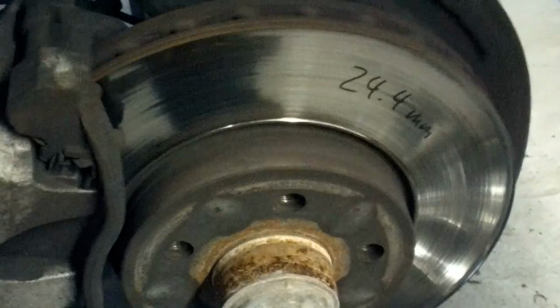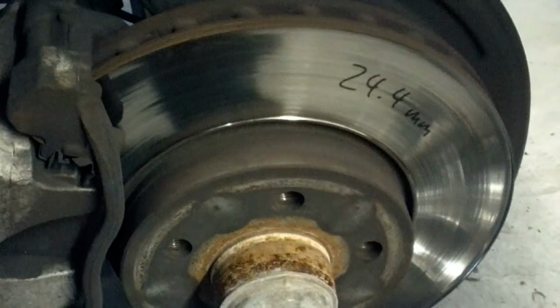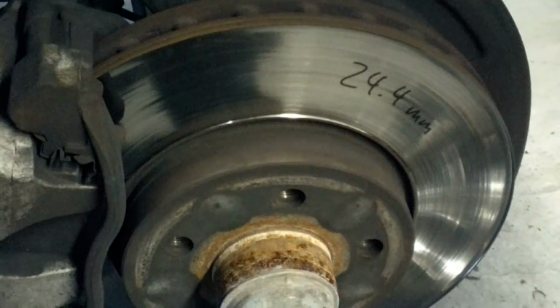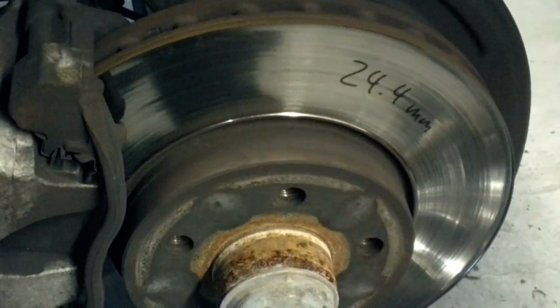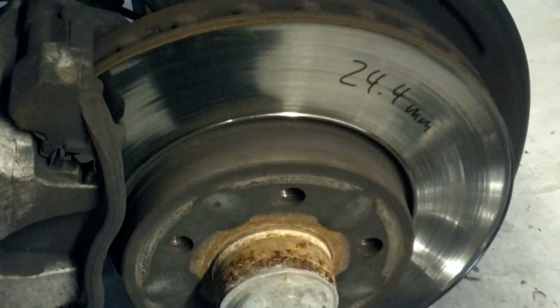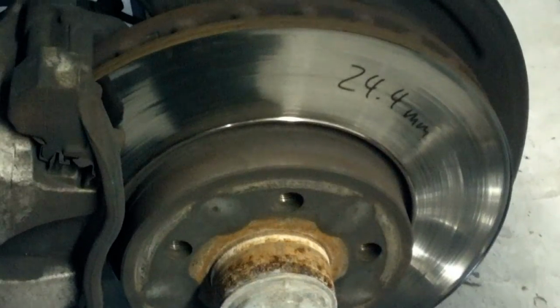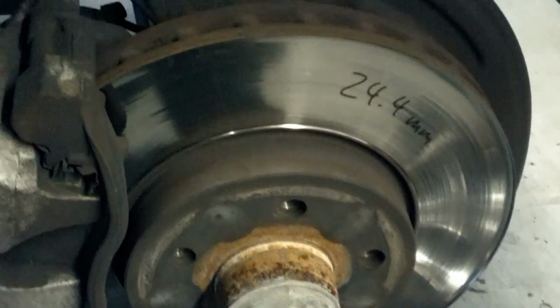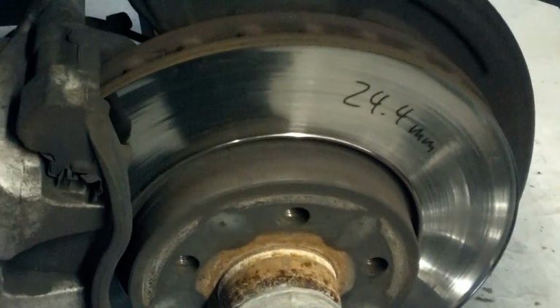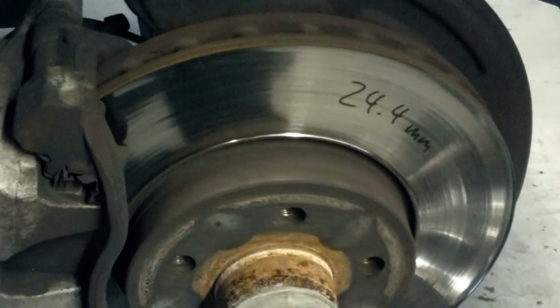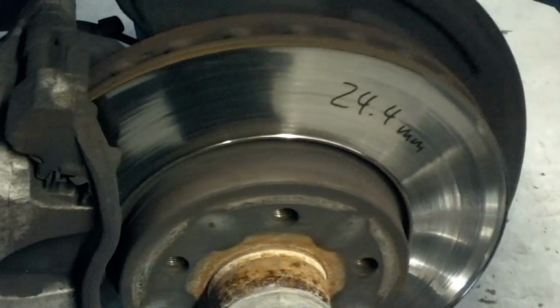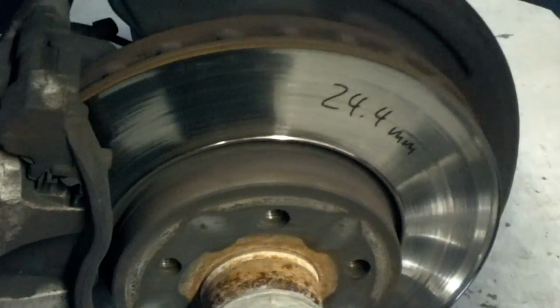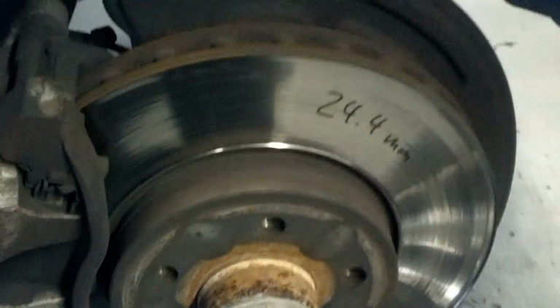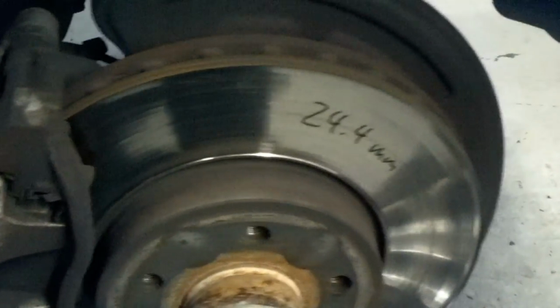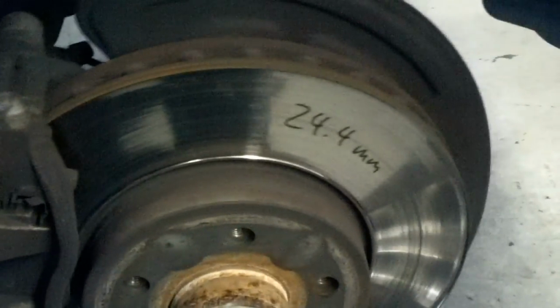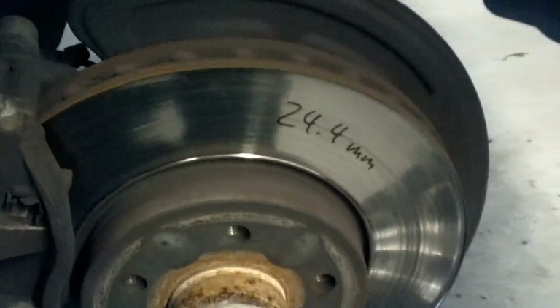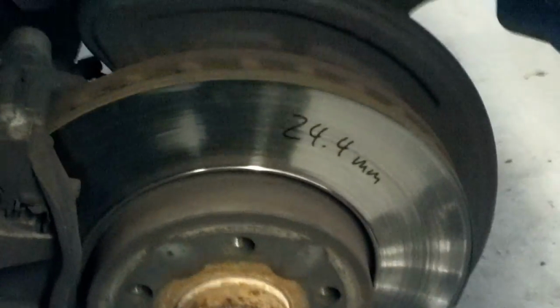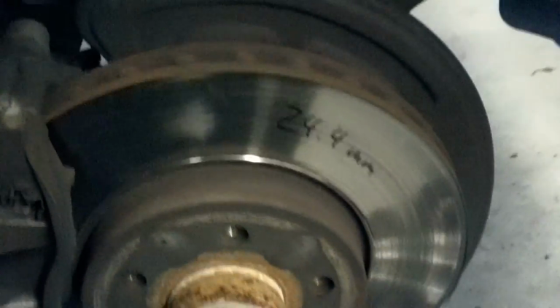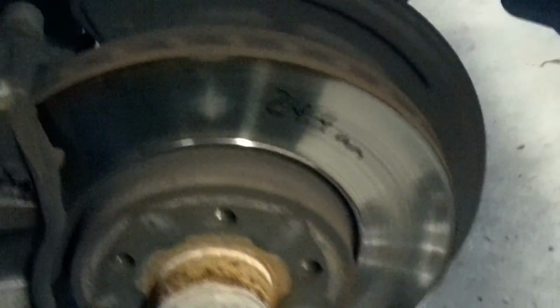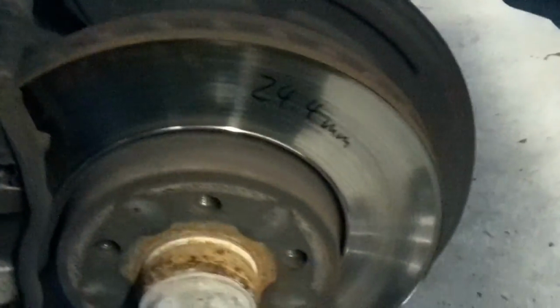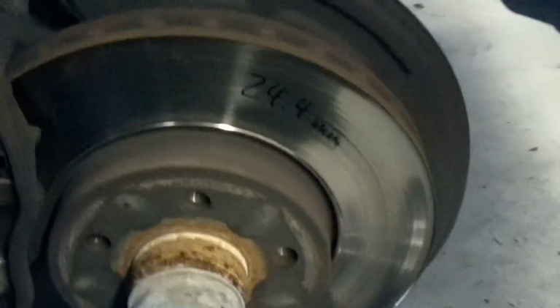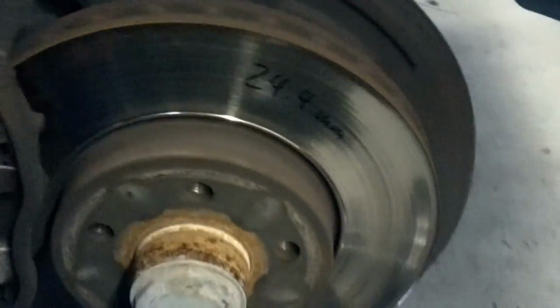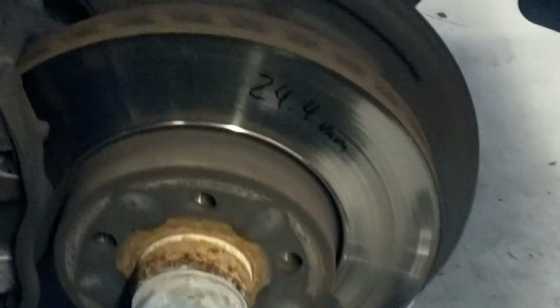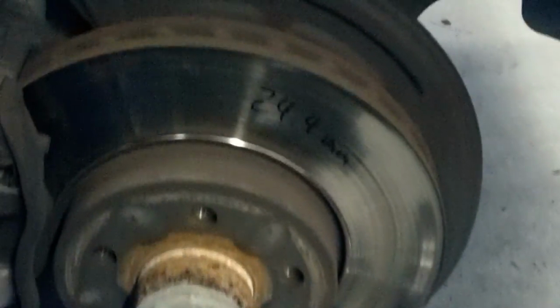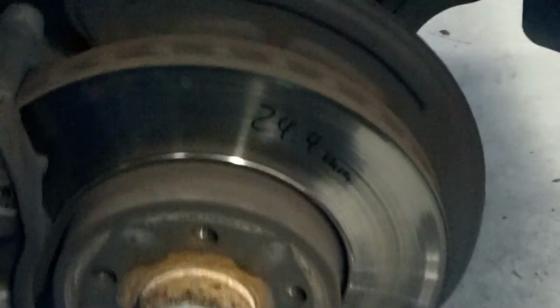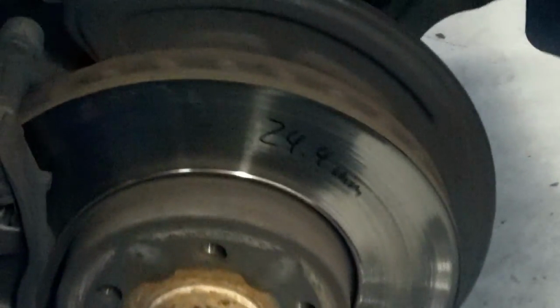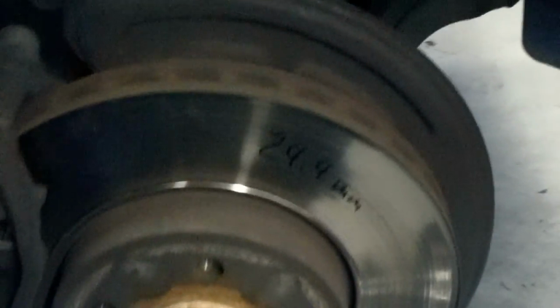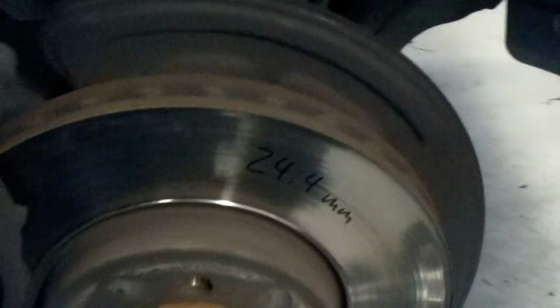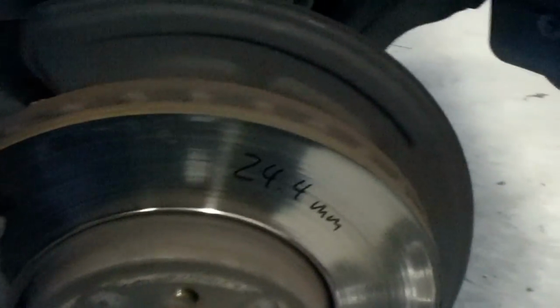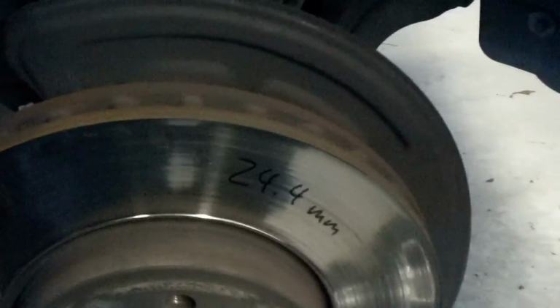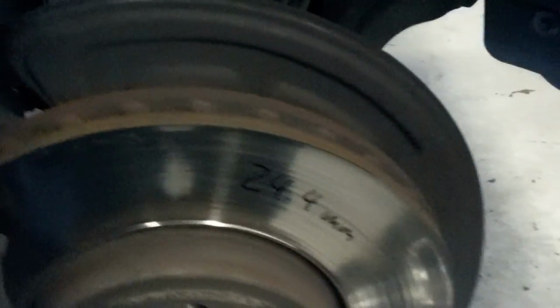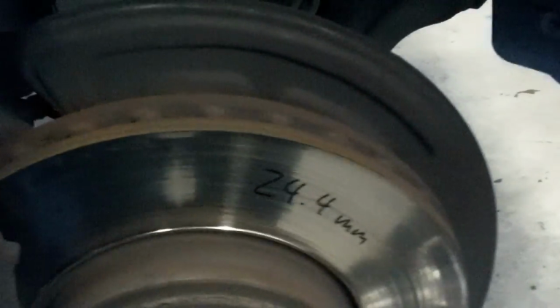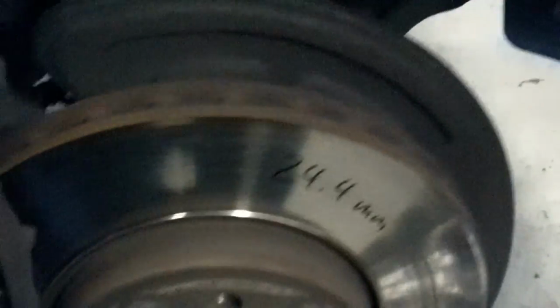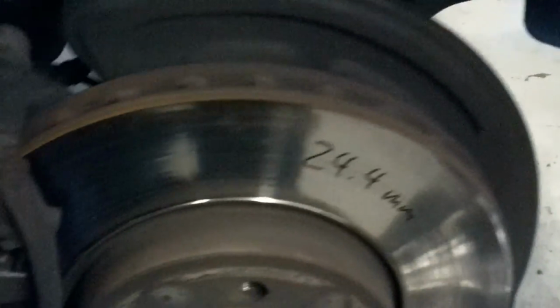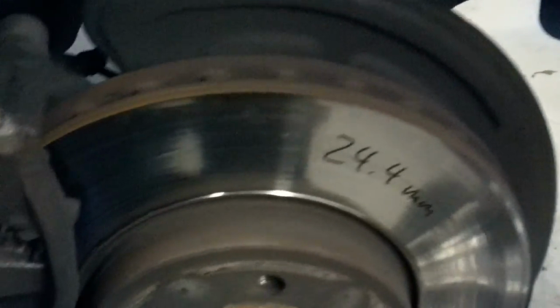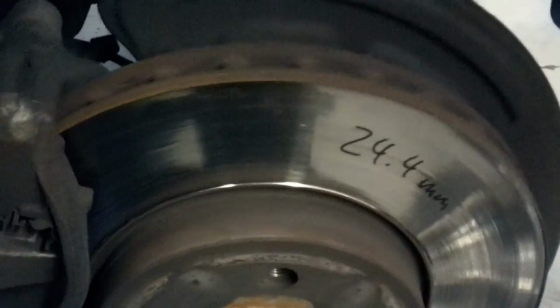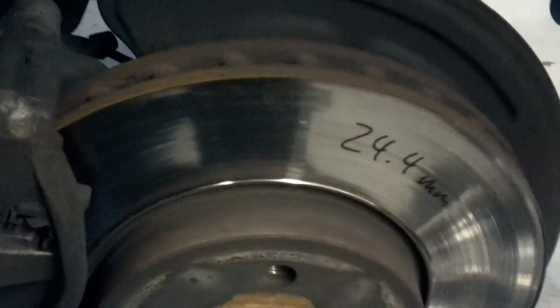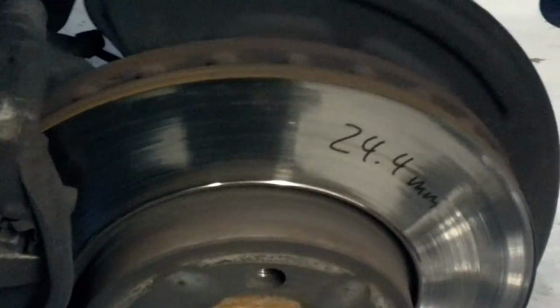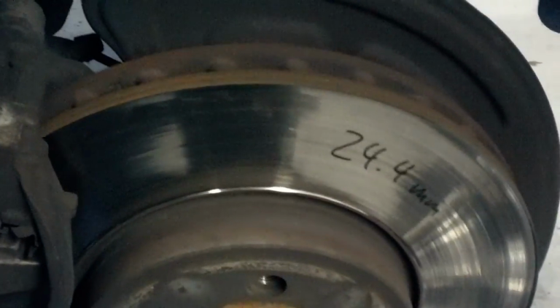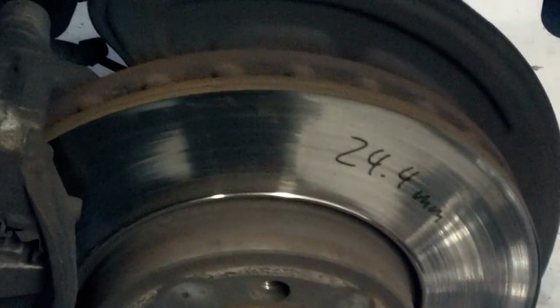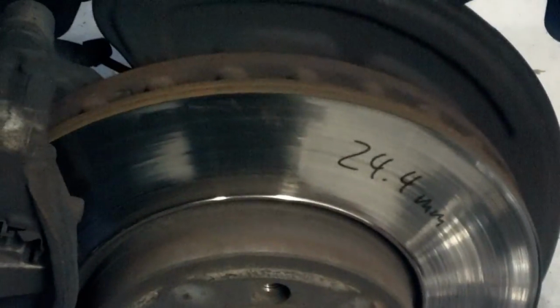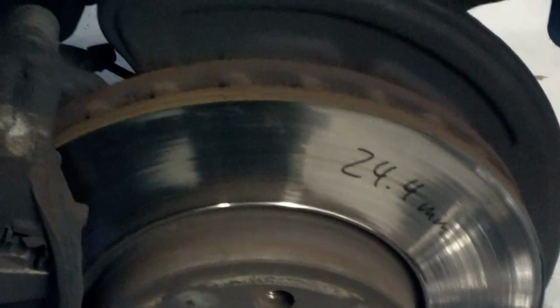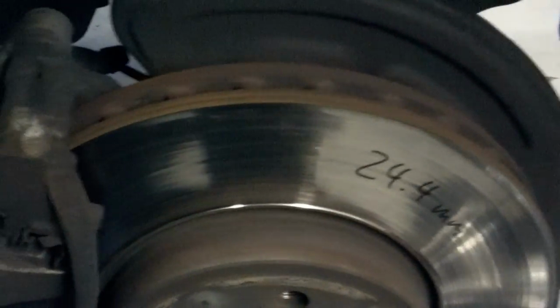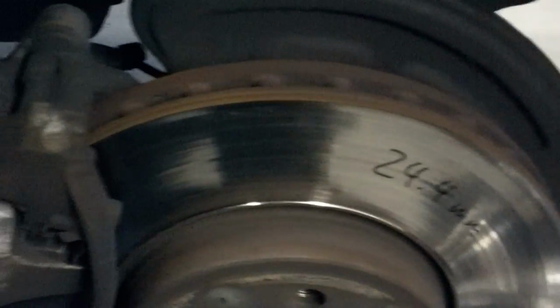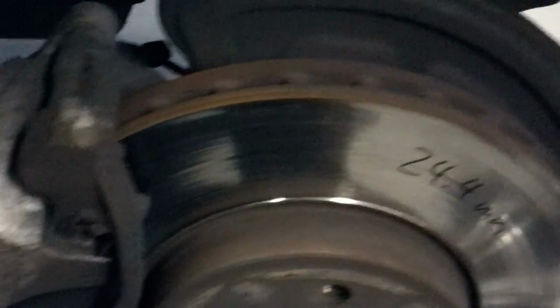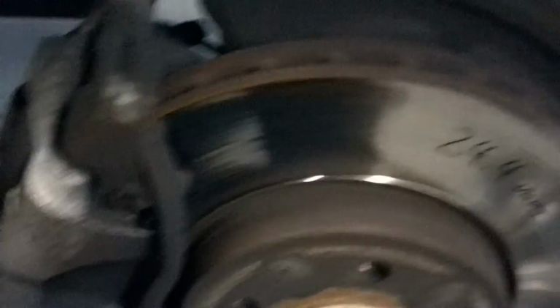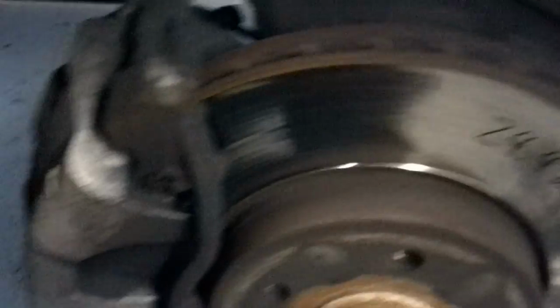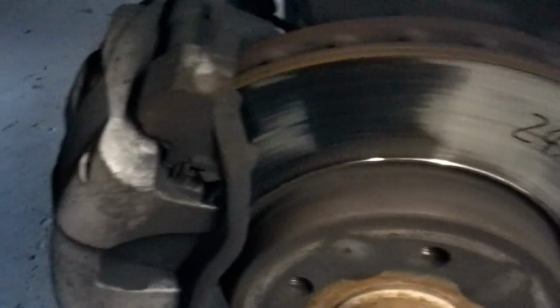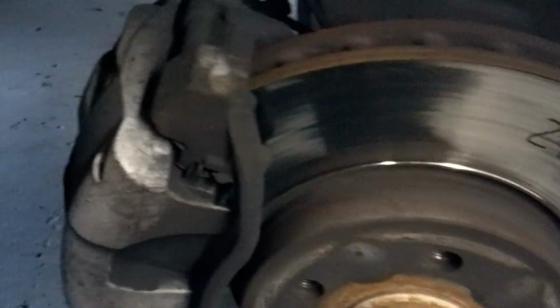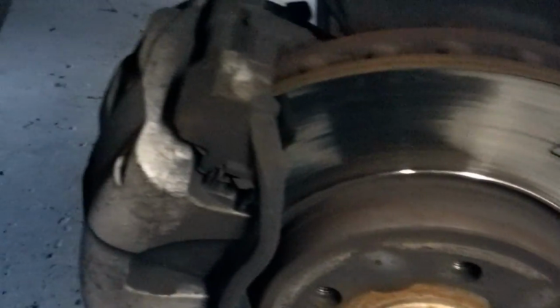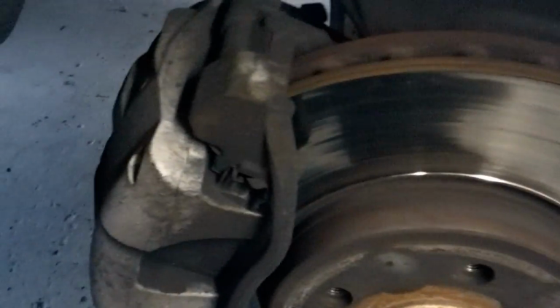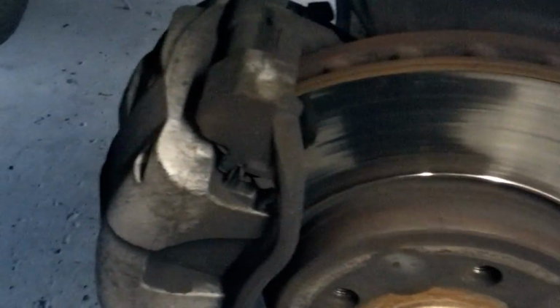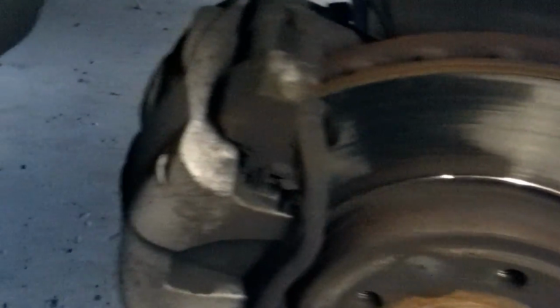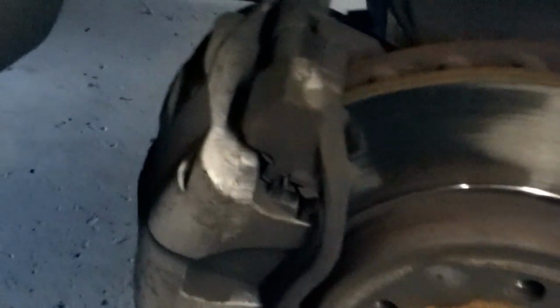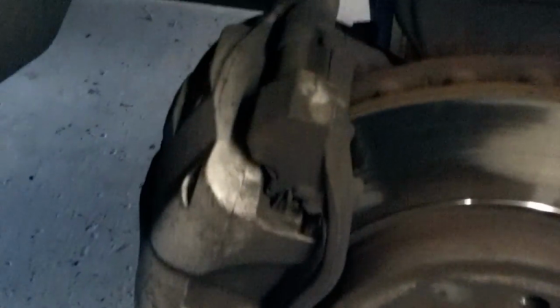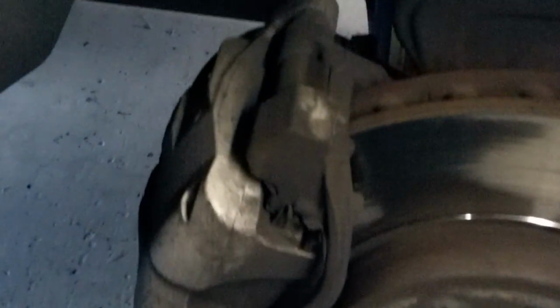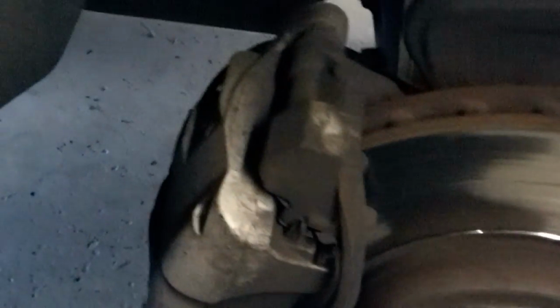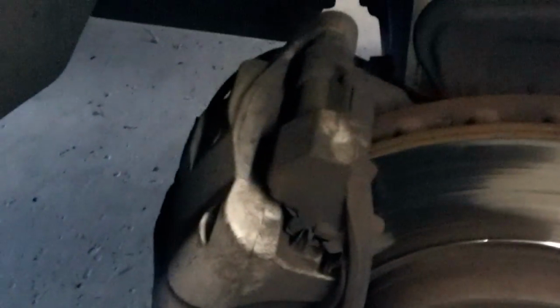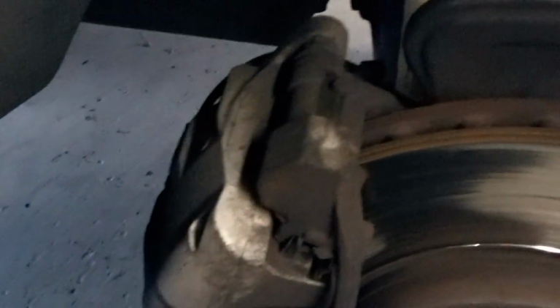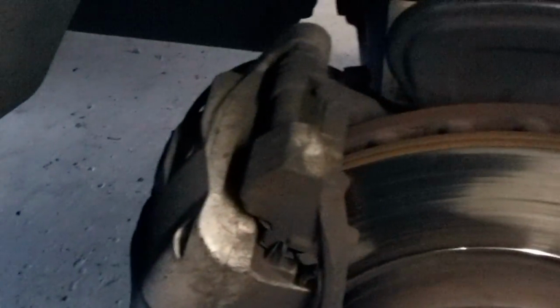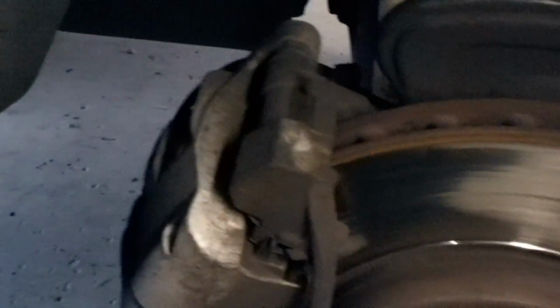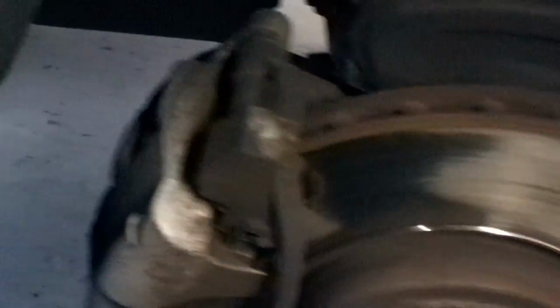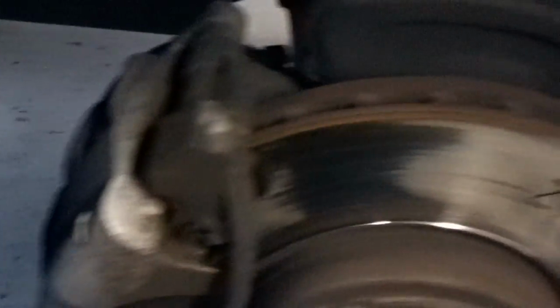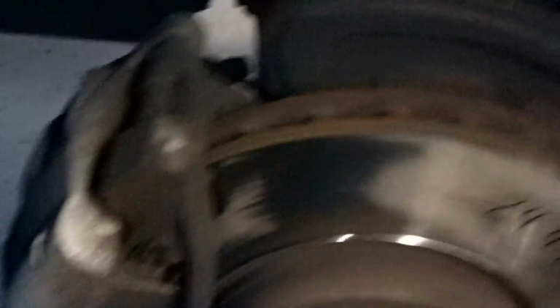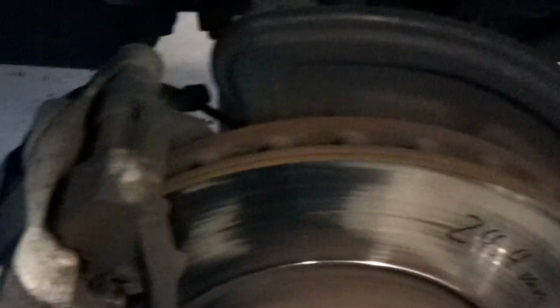Hey Don, it's Dusty at German Auto Center. Just want to go over this real quick with you on your brake rotors and the pads.